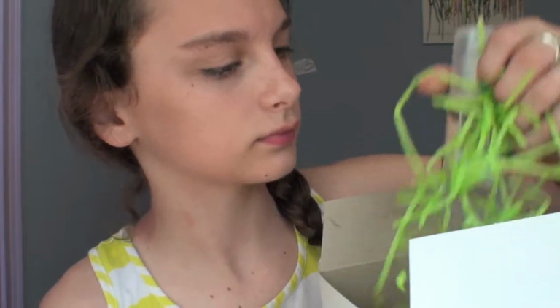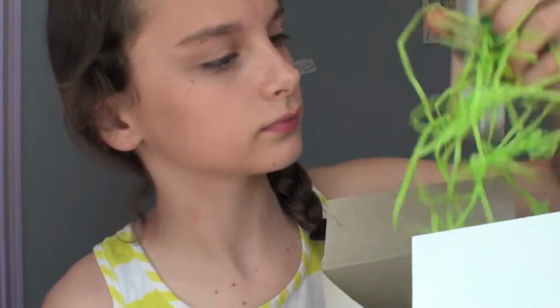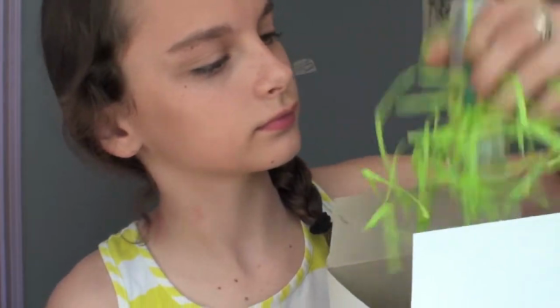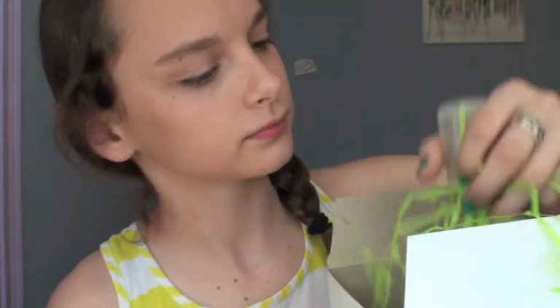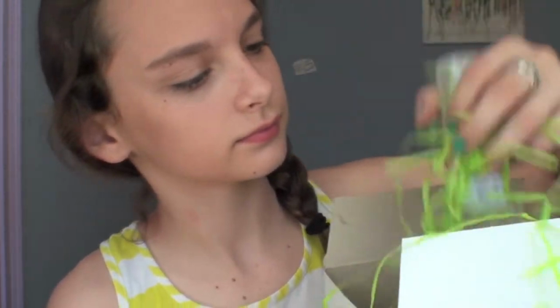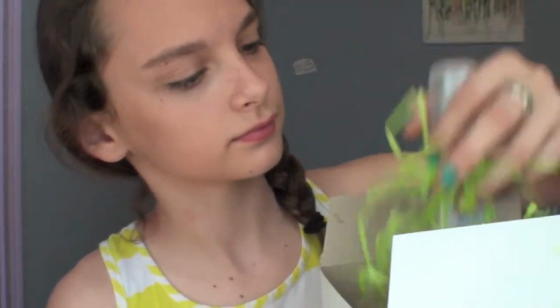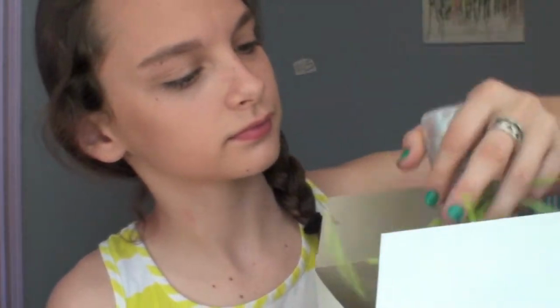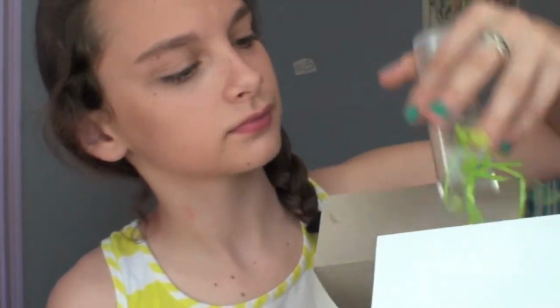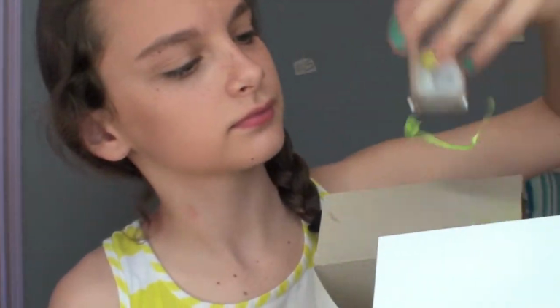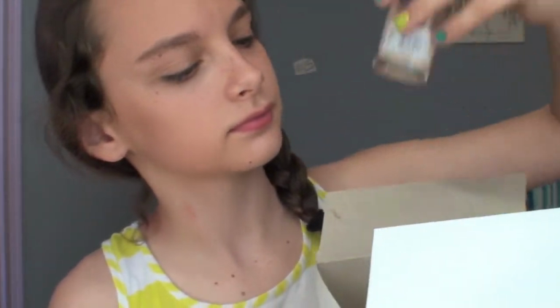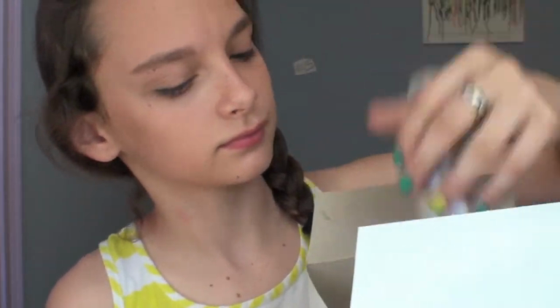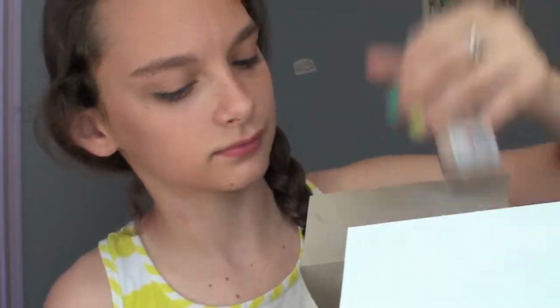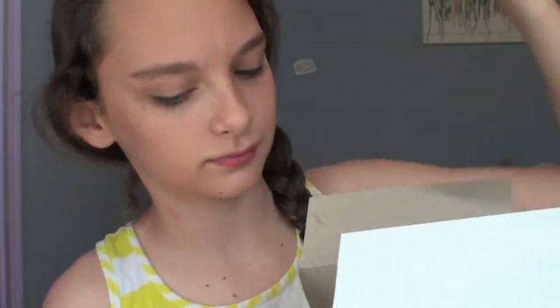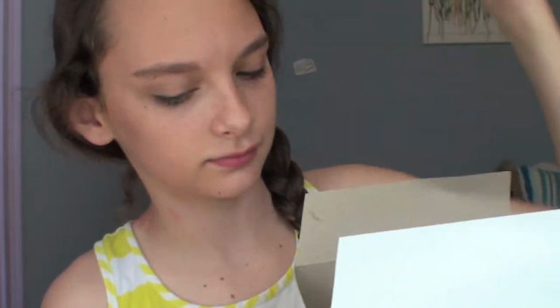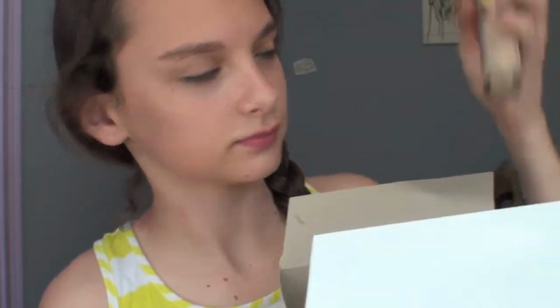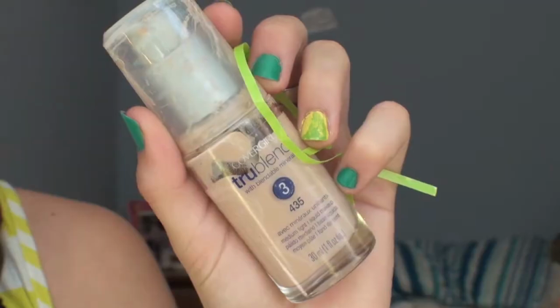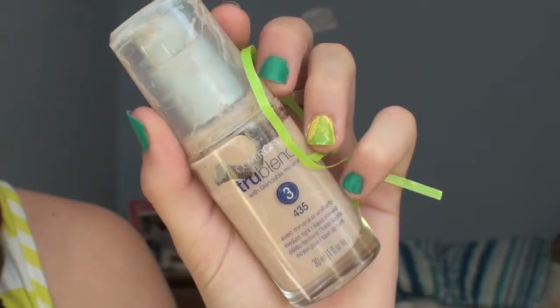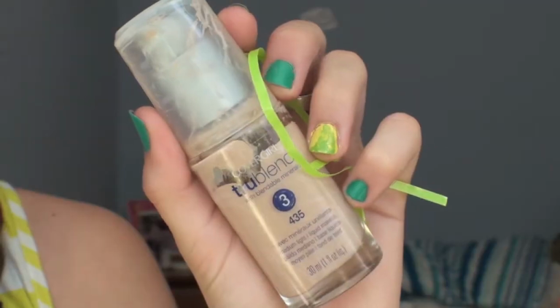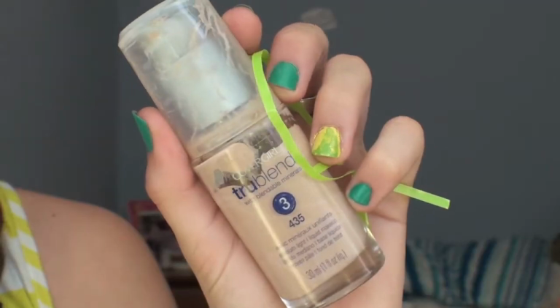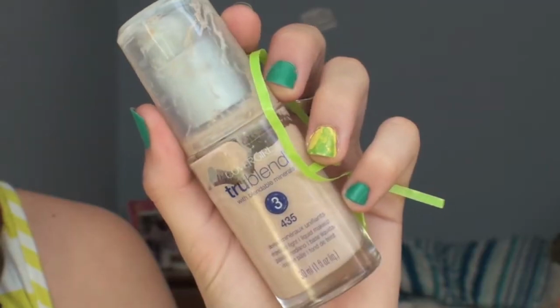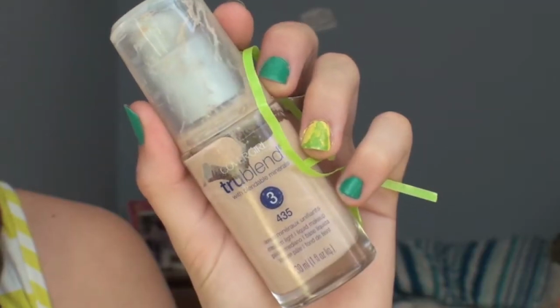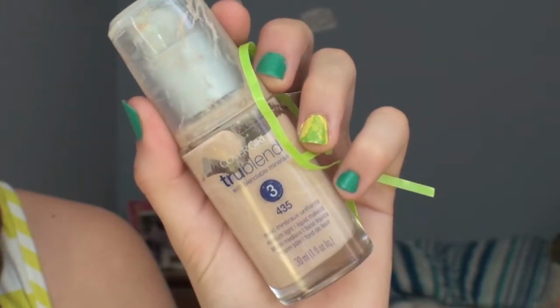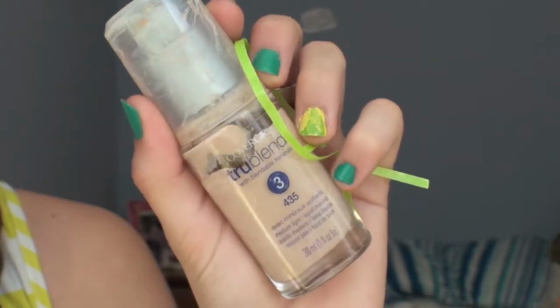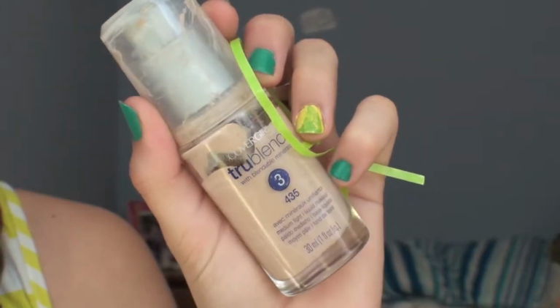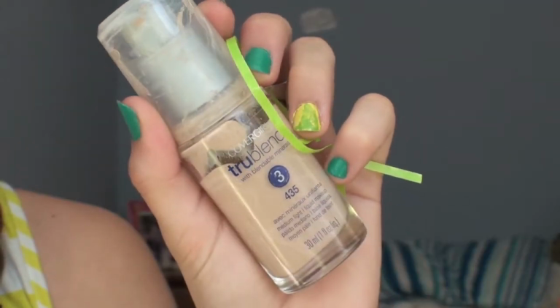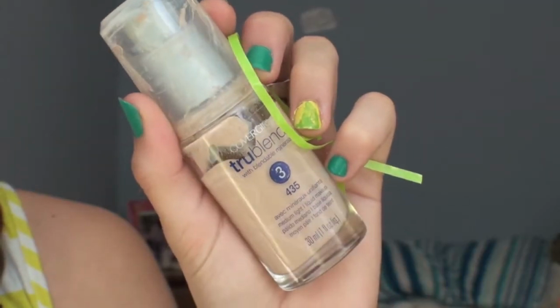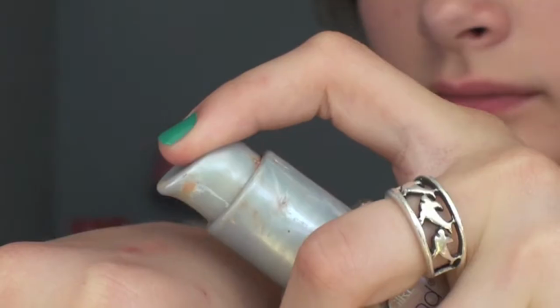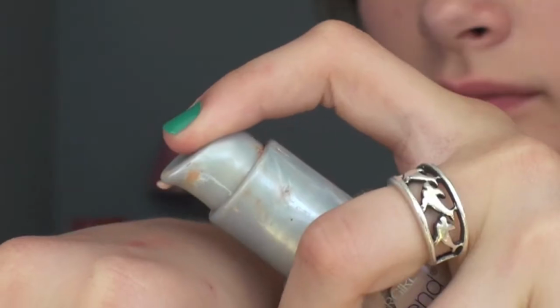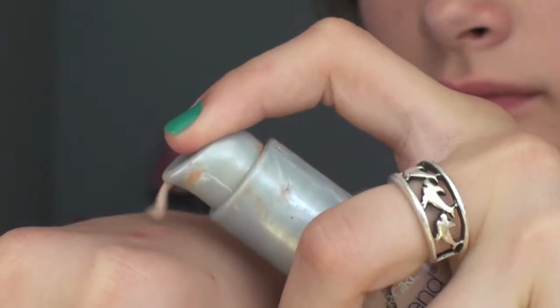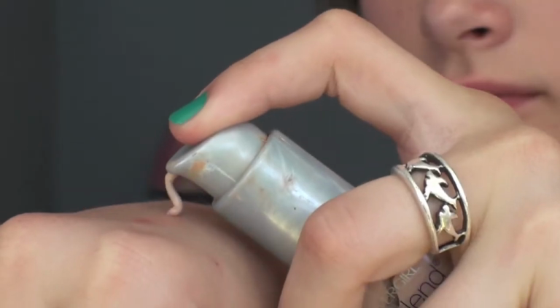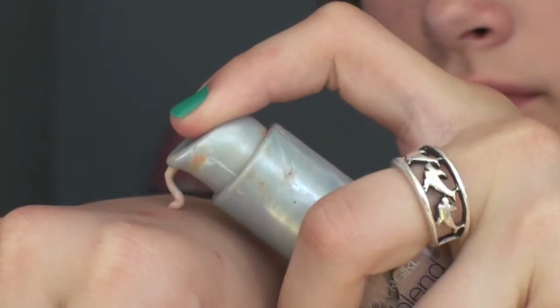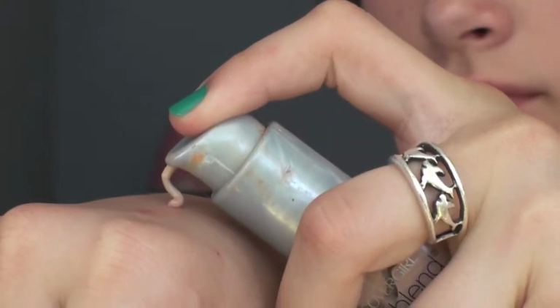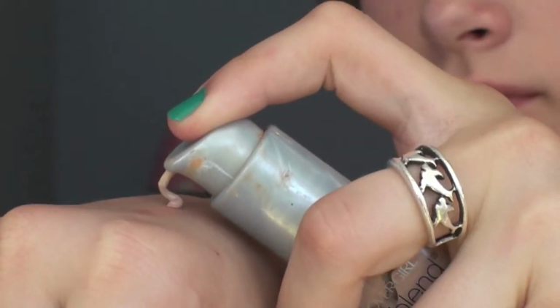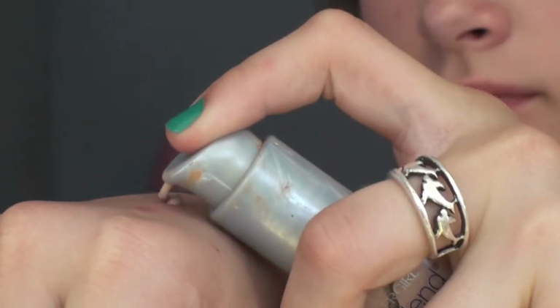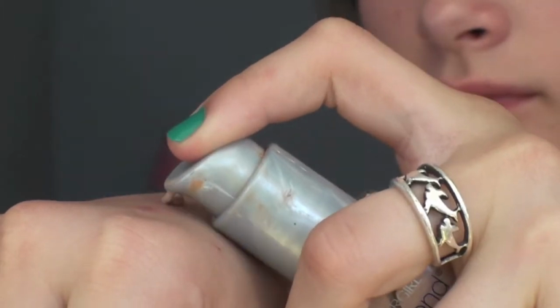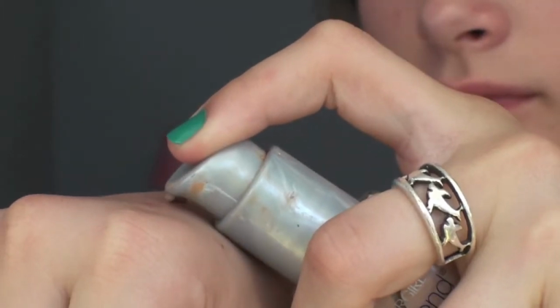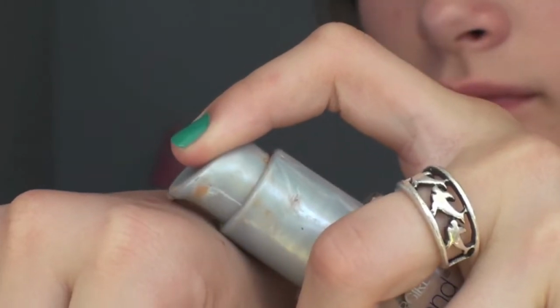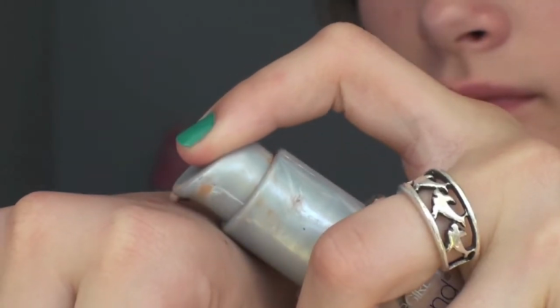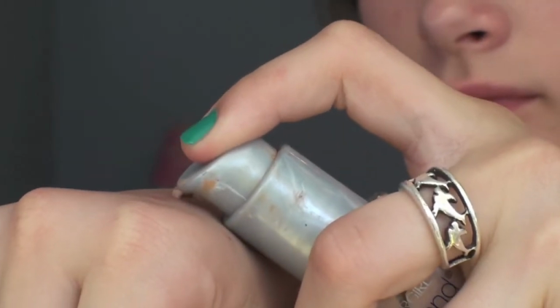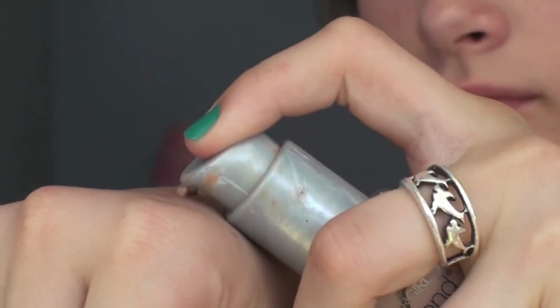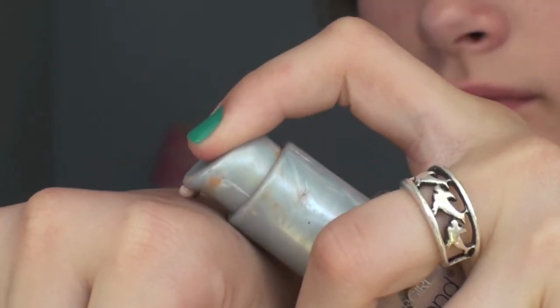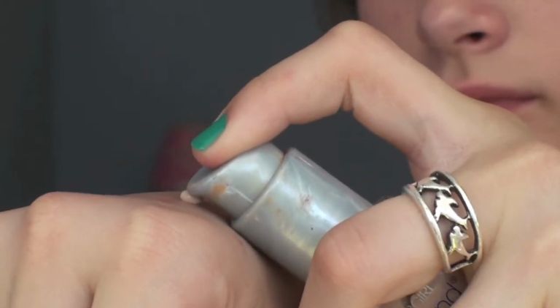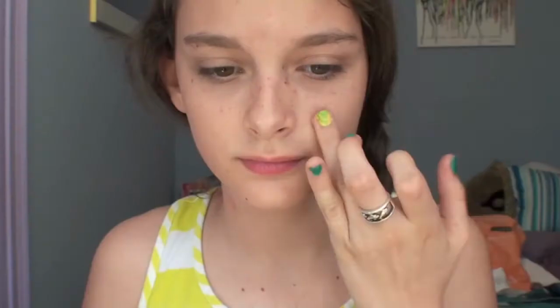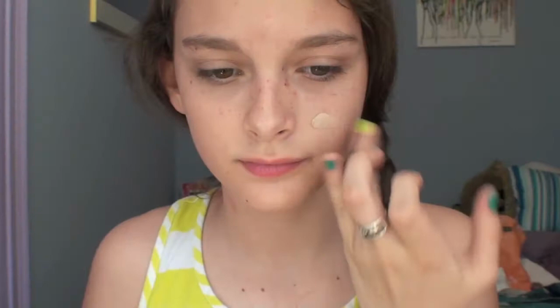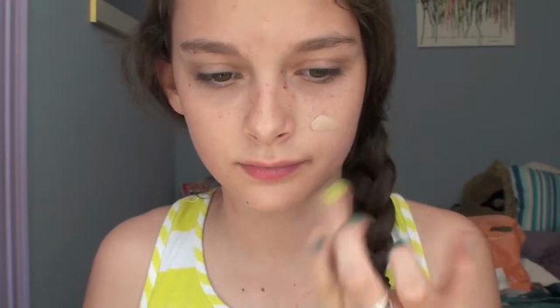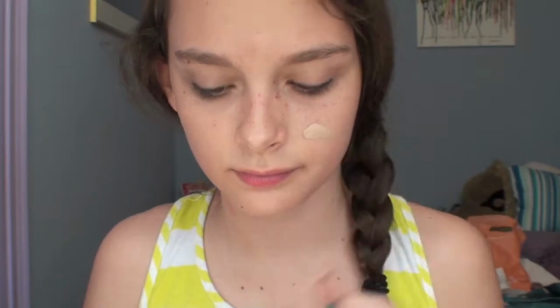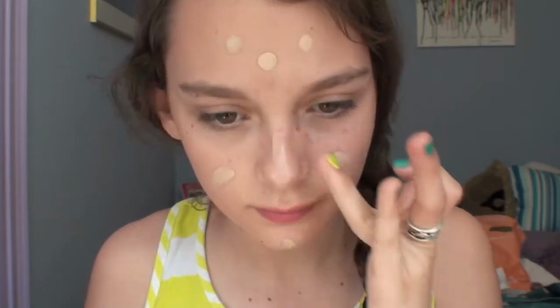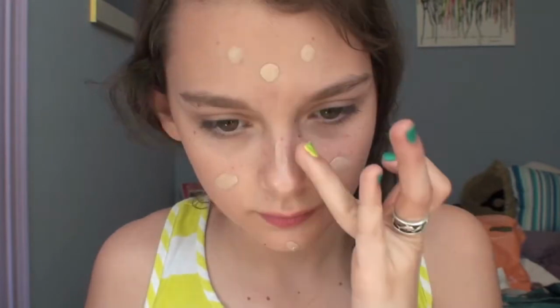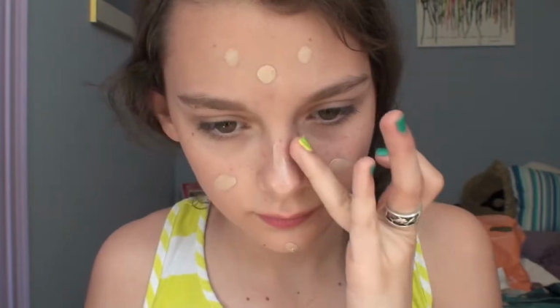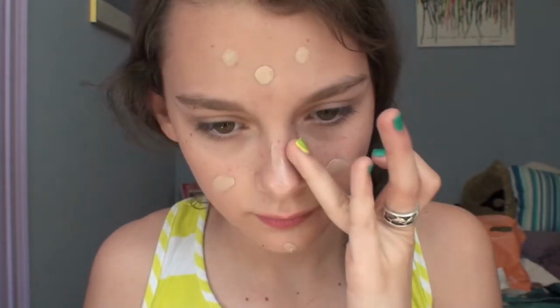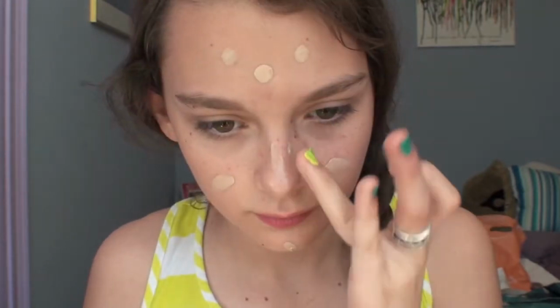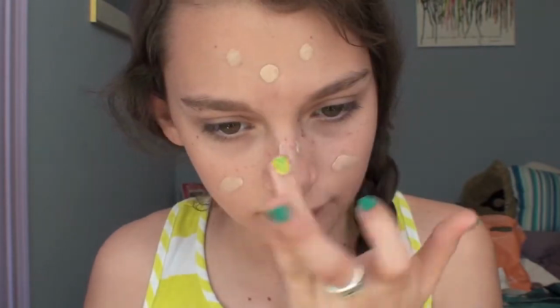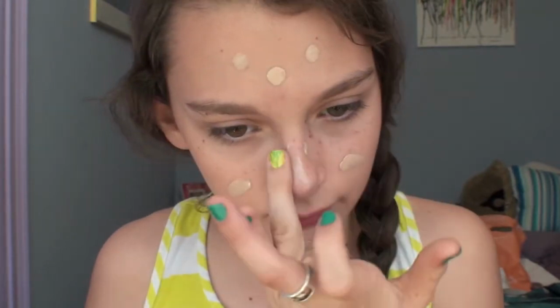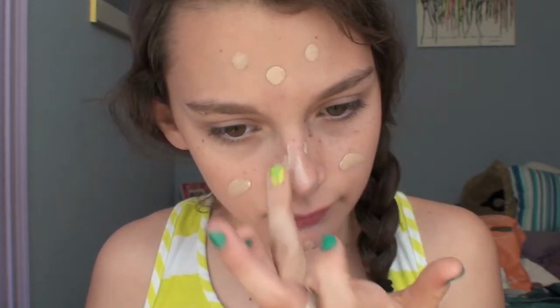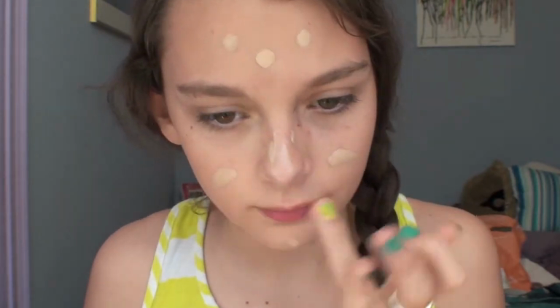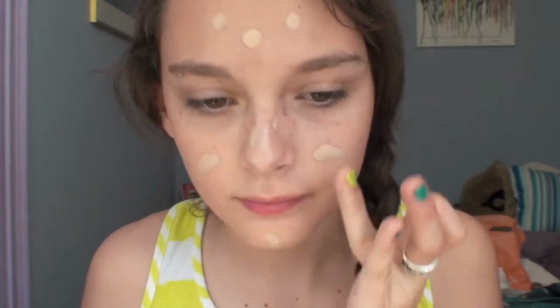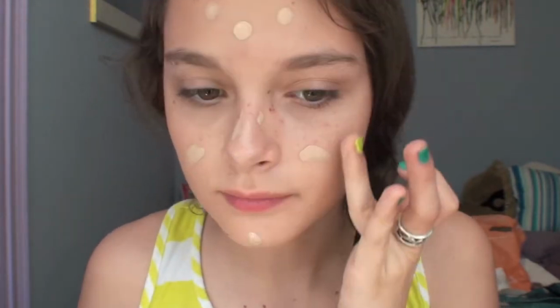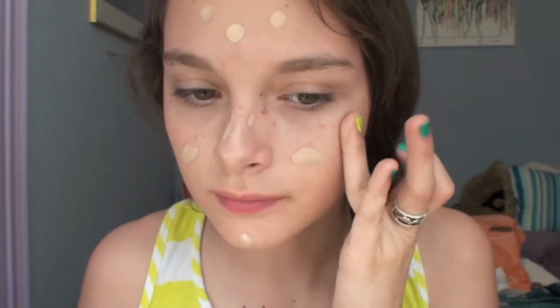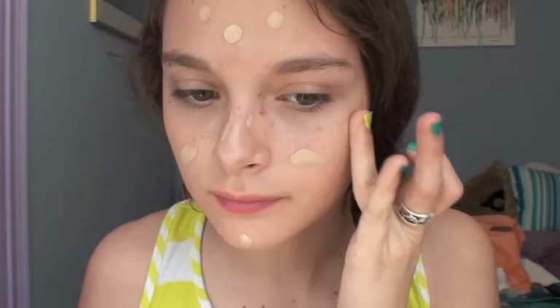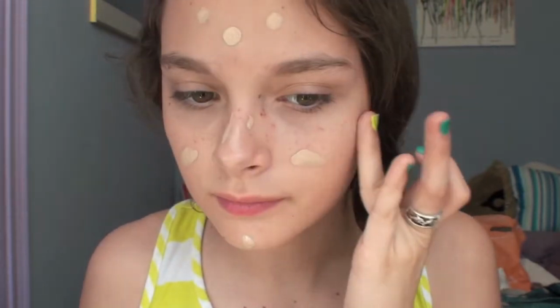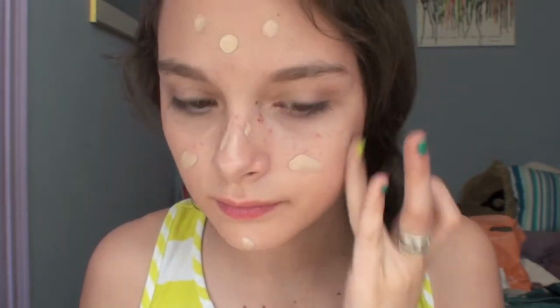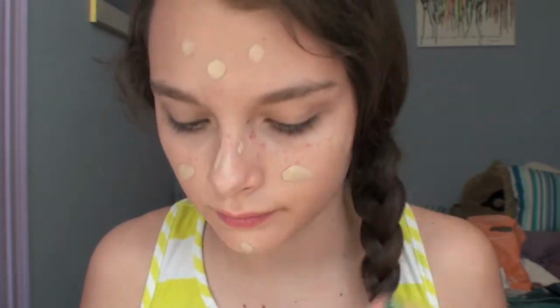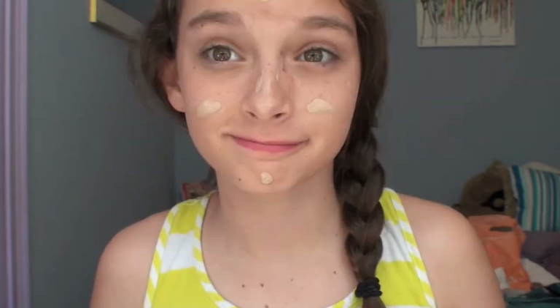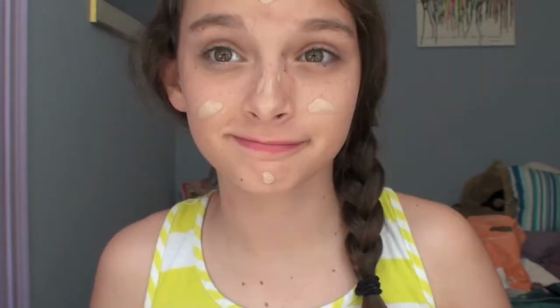Next, I'll be taking my Cuppagirl True Blend Foundation and just dotting that all over my face to cover up any imperfections and even out my skin.